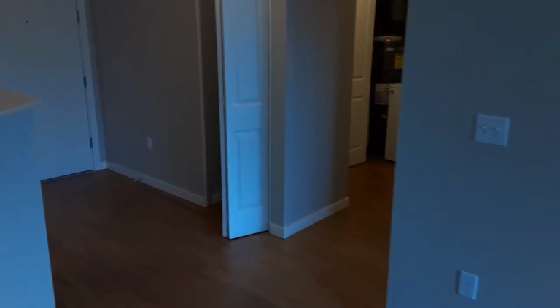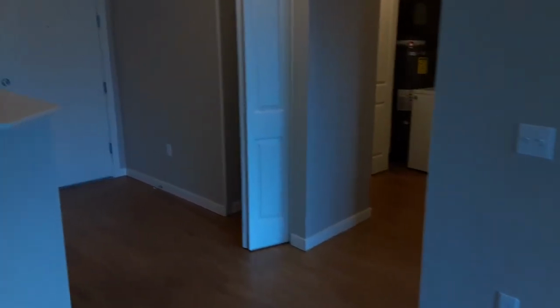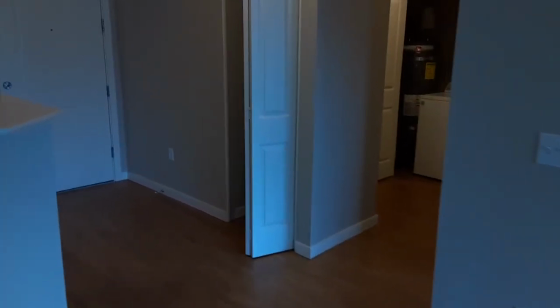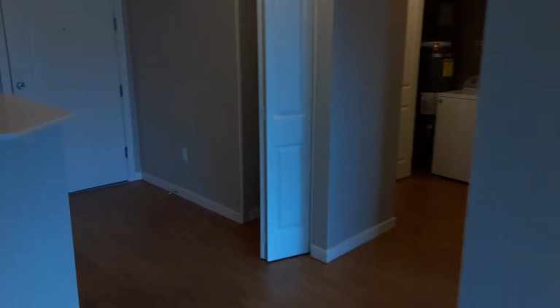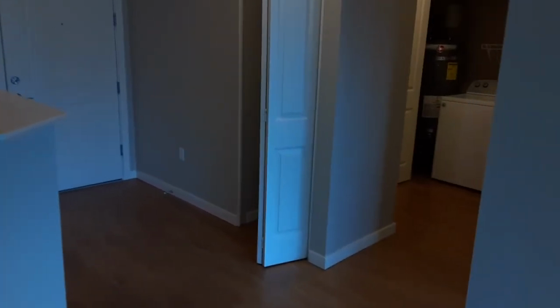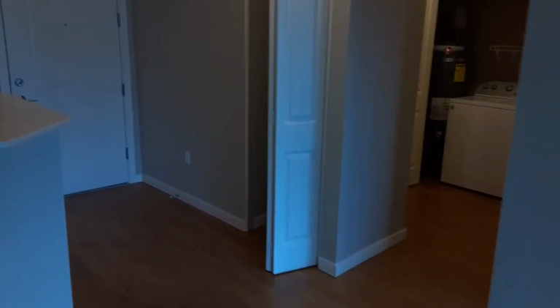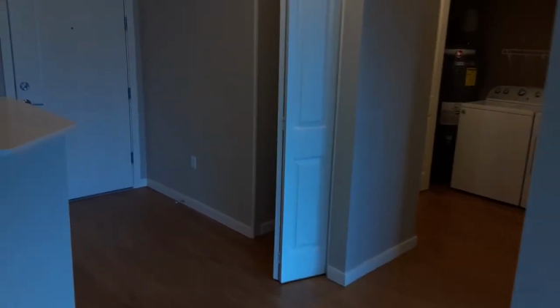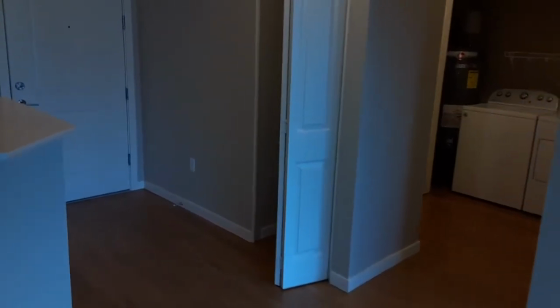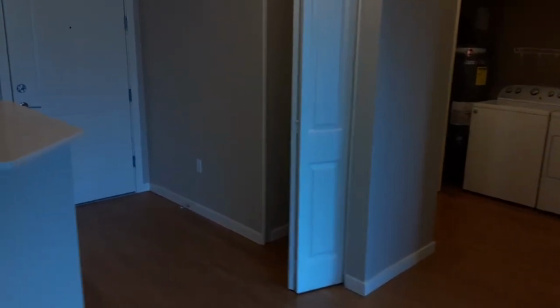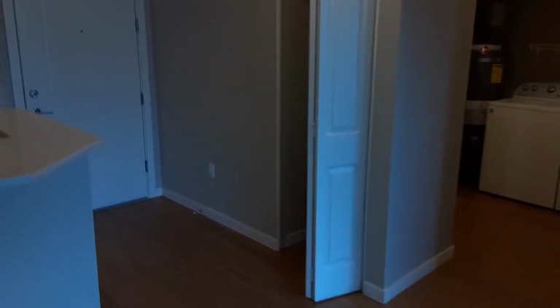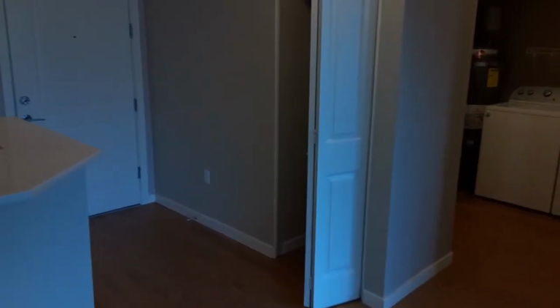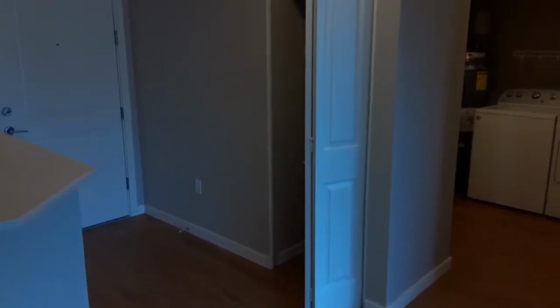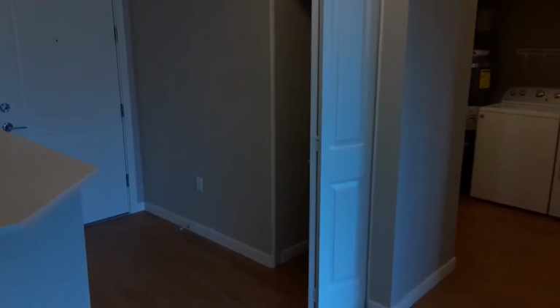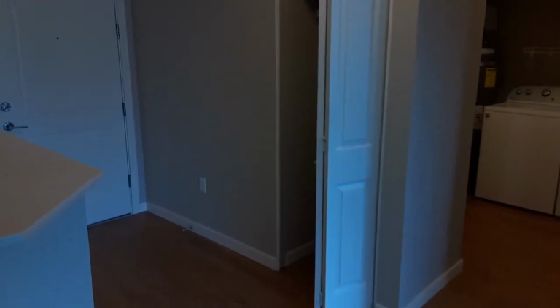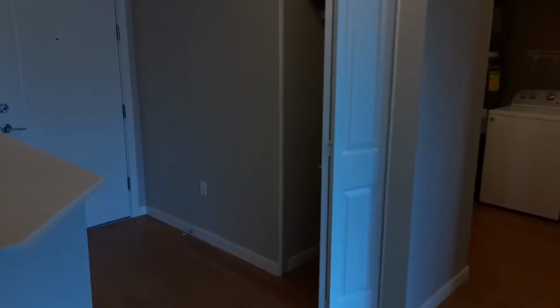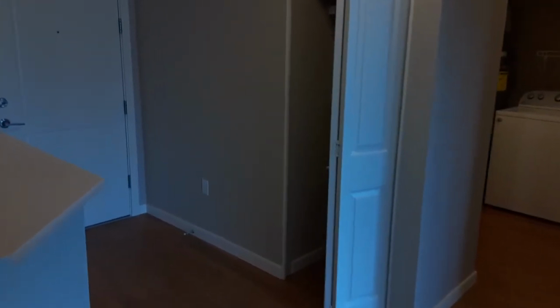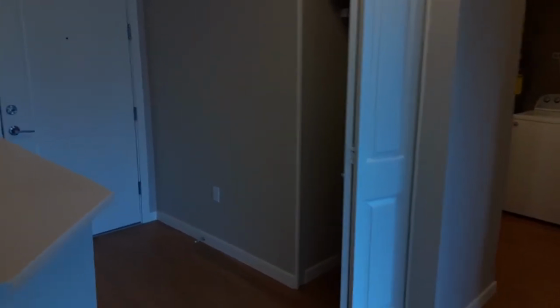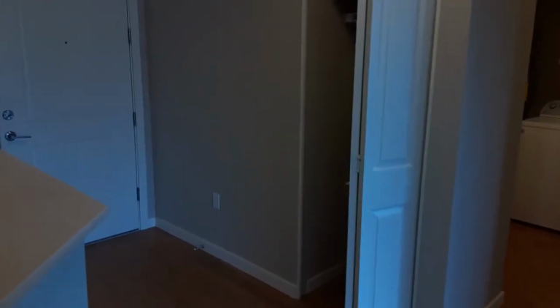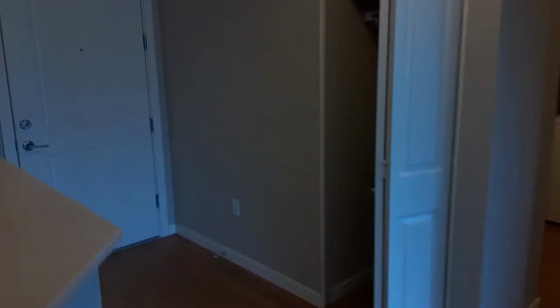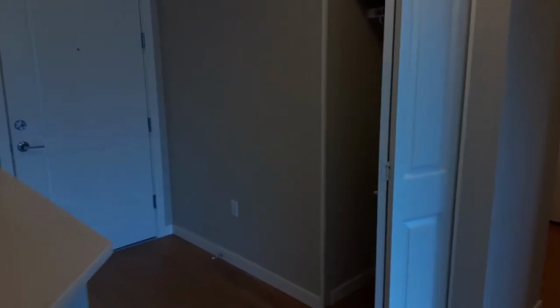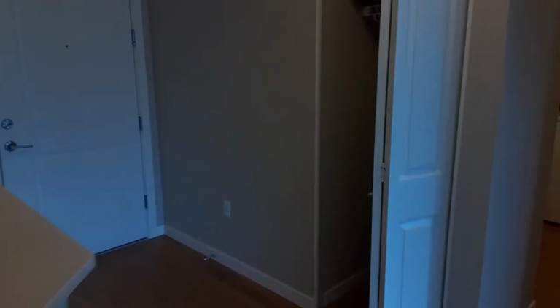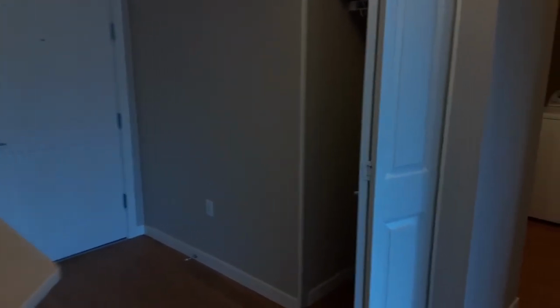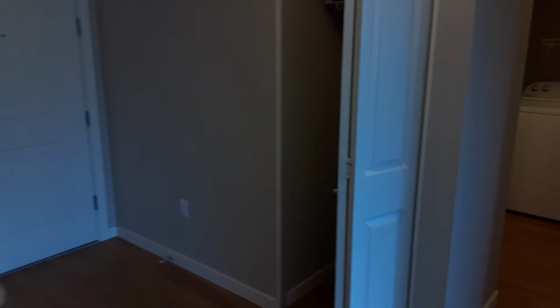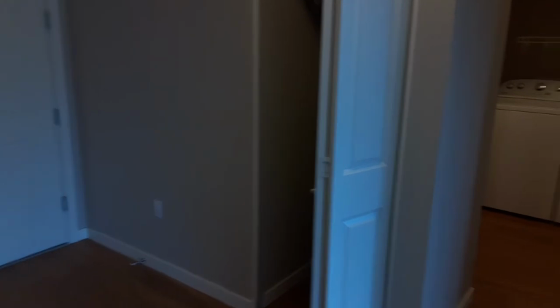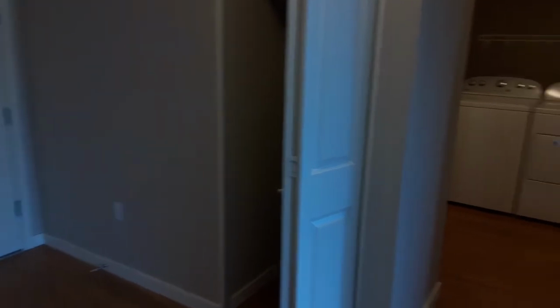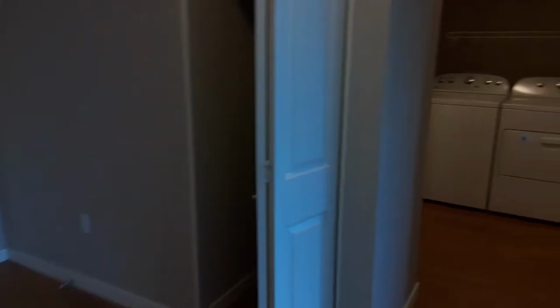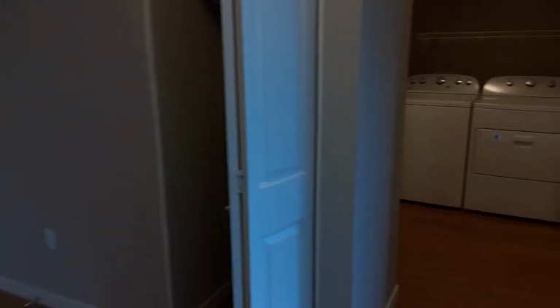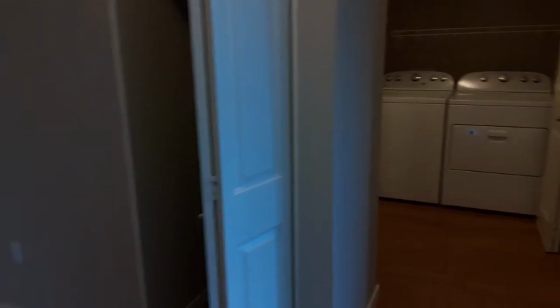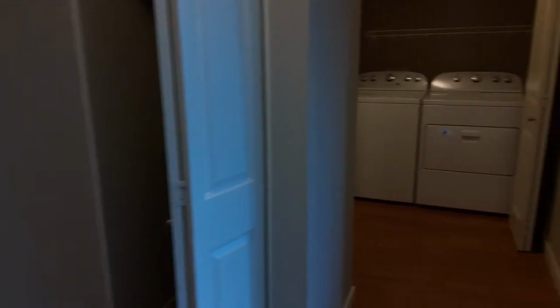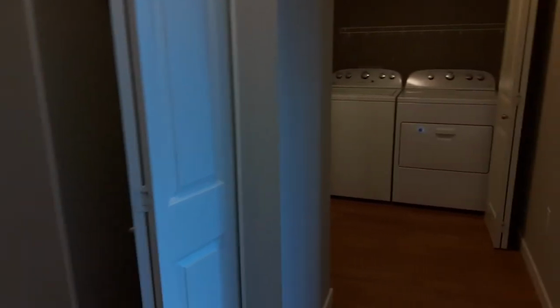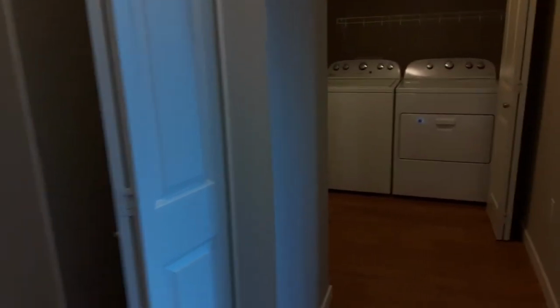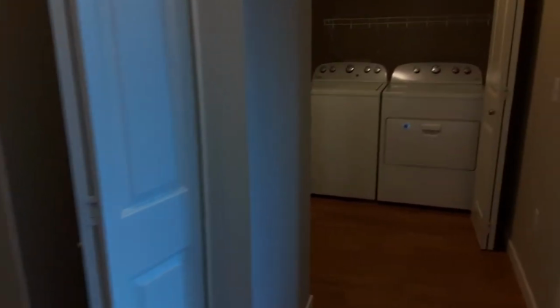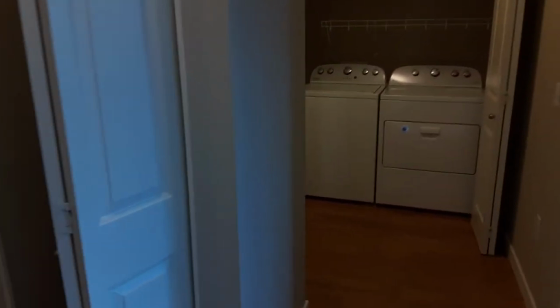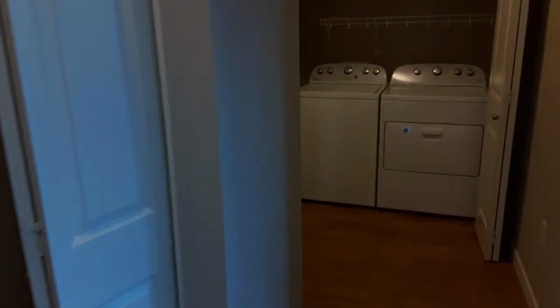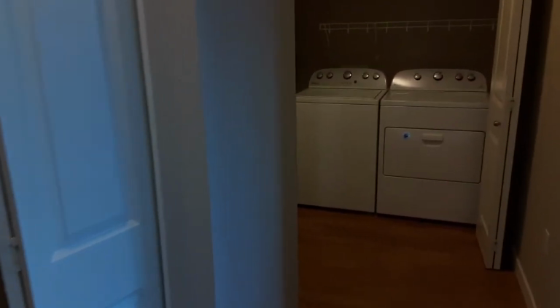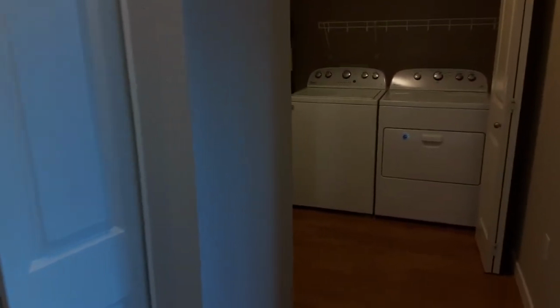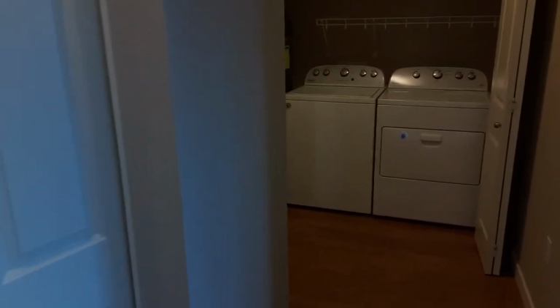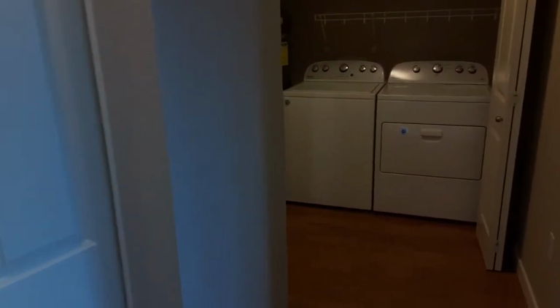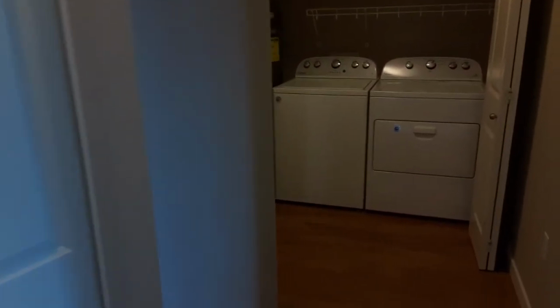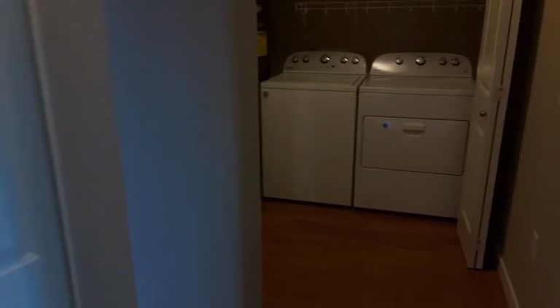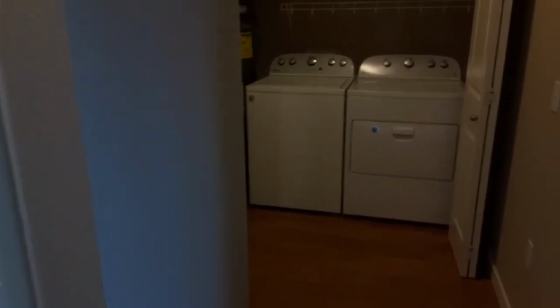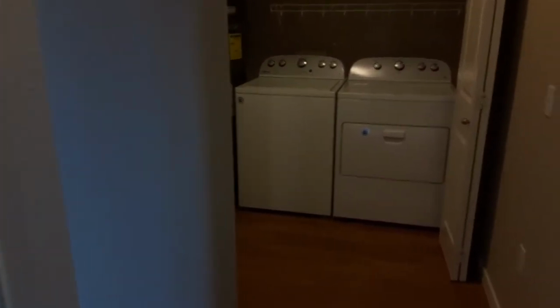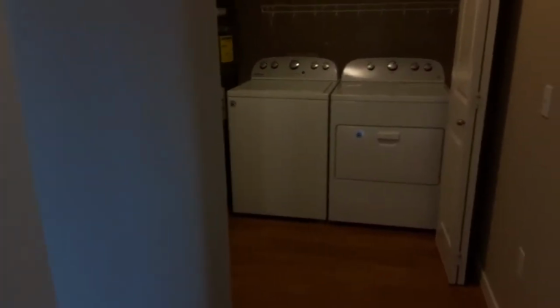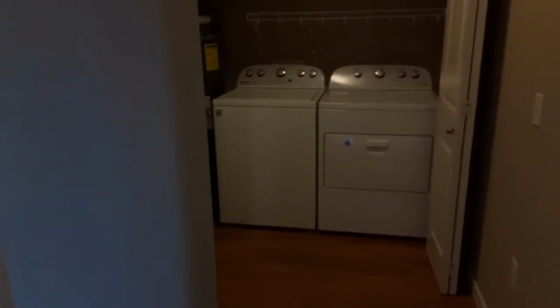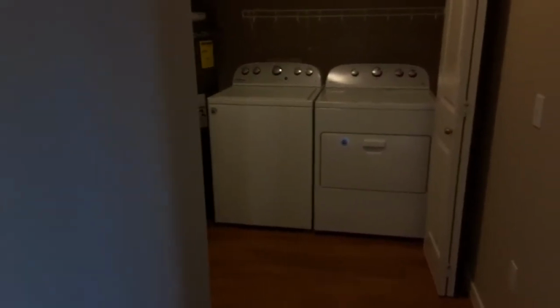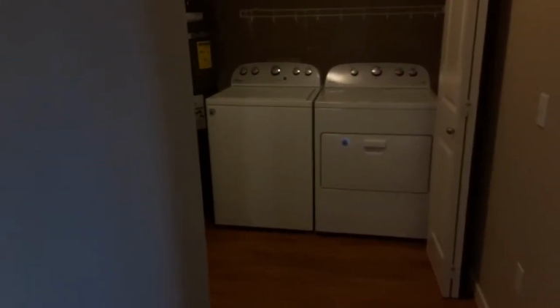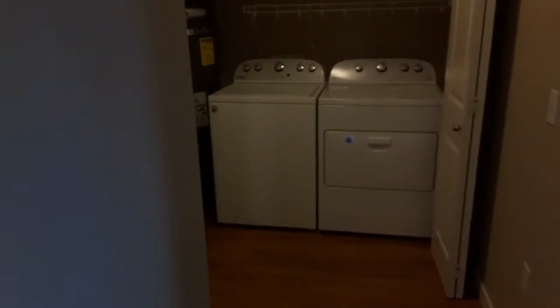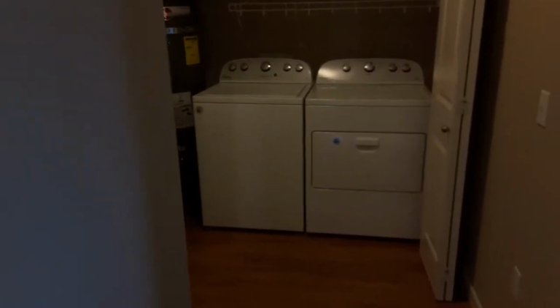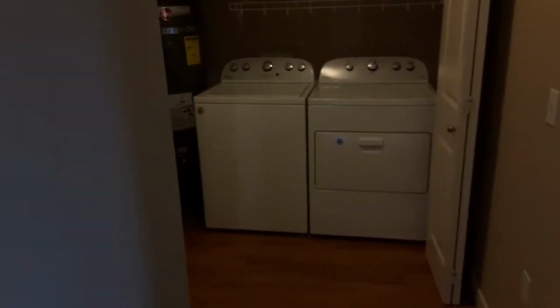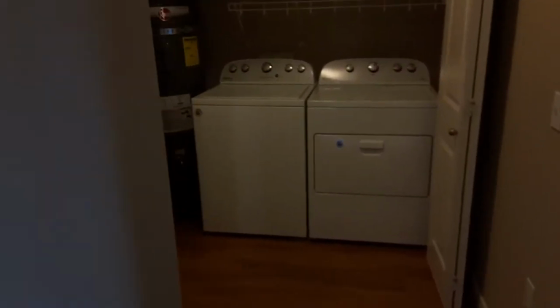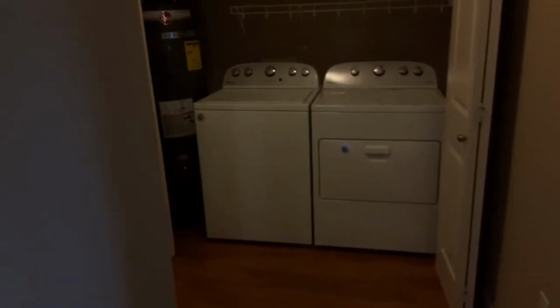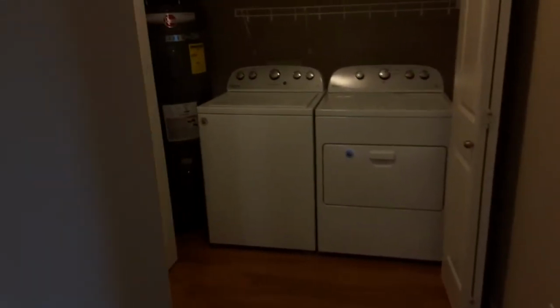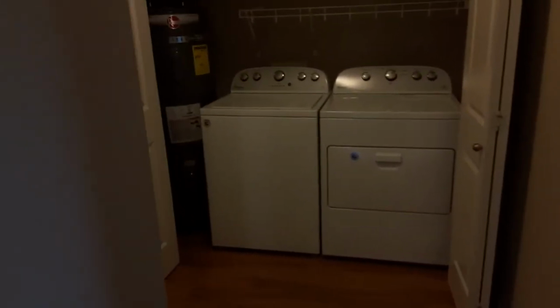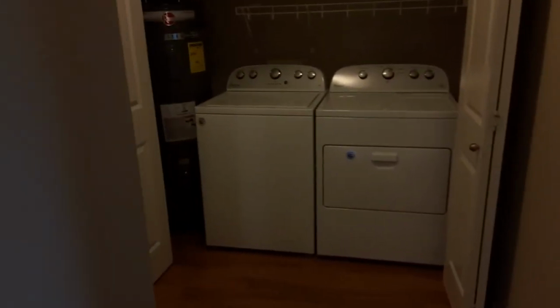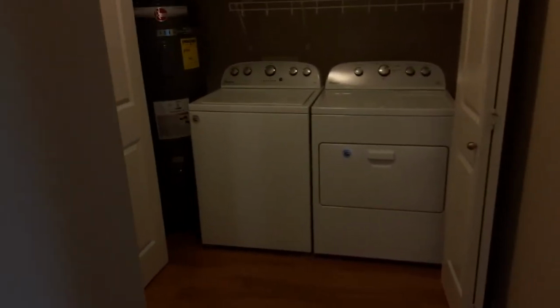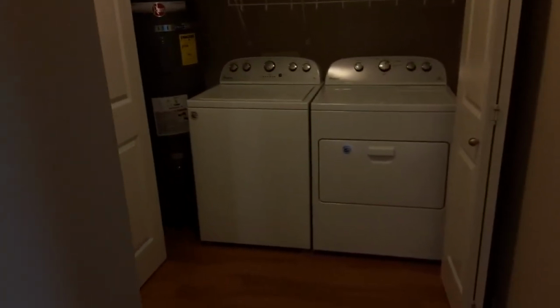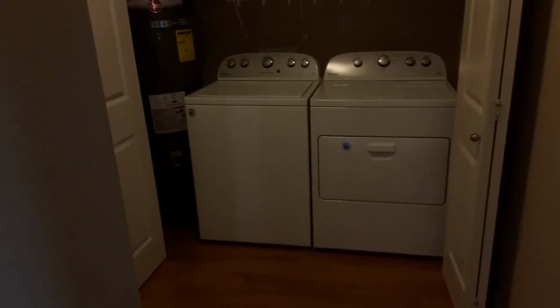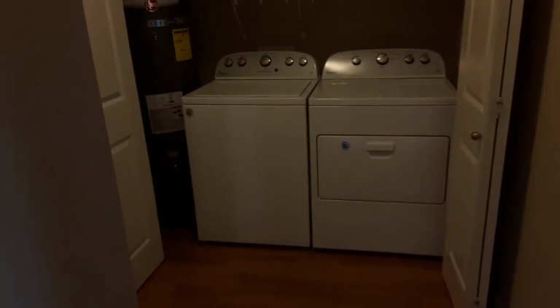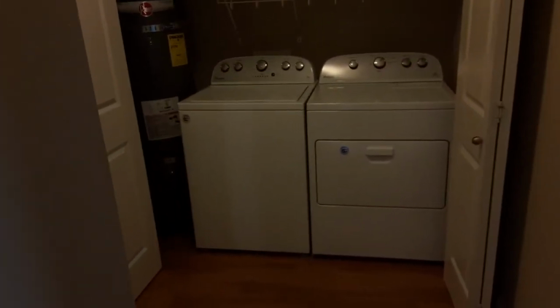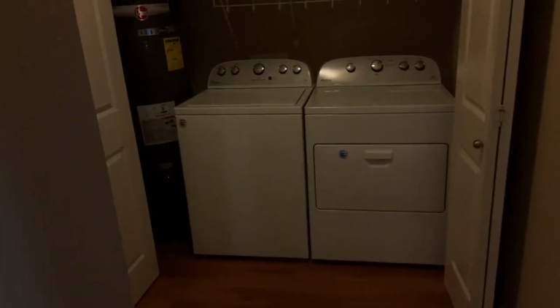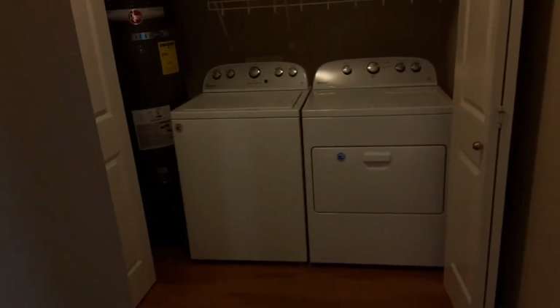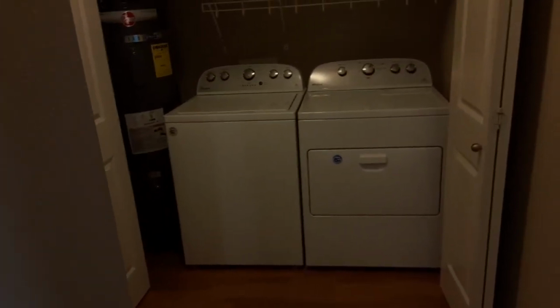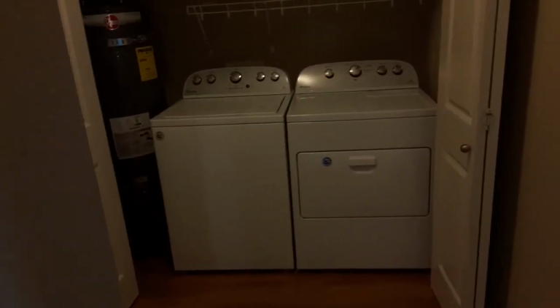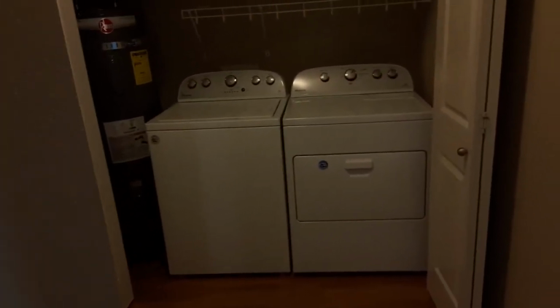We'll have a nice storage closet up front, and a full-size washer and dryer which is included in the unit.